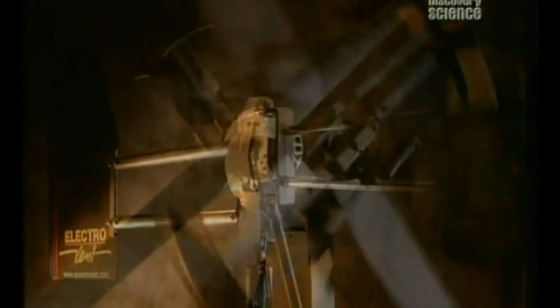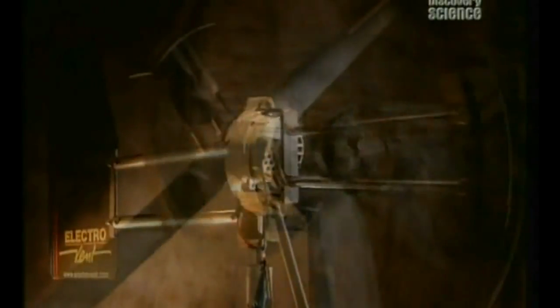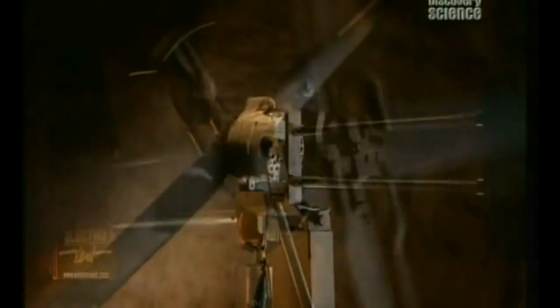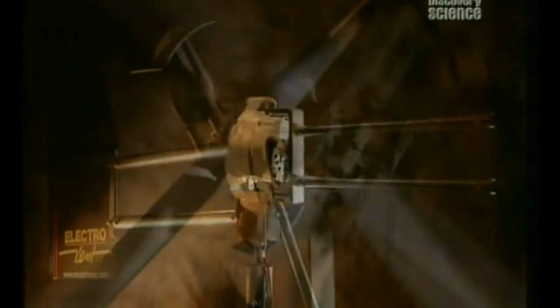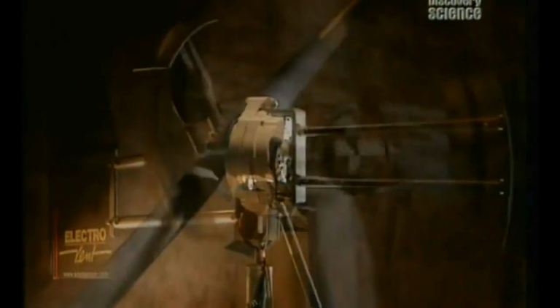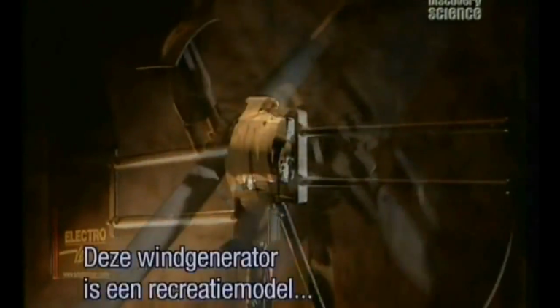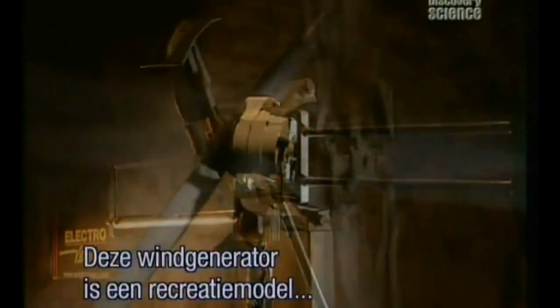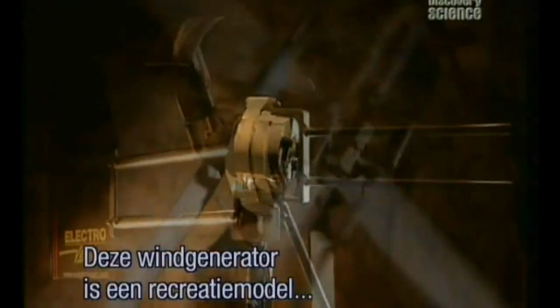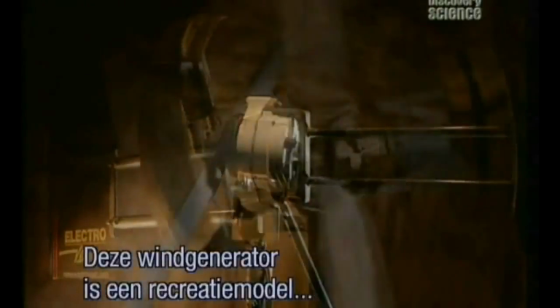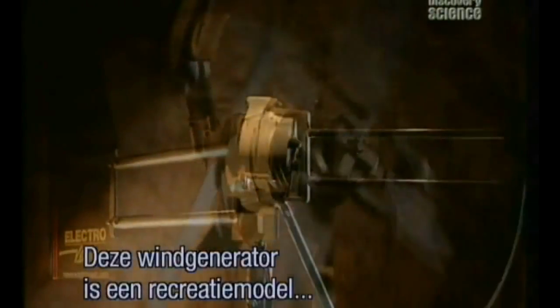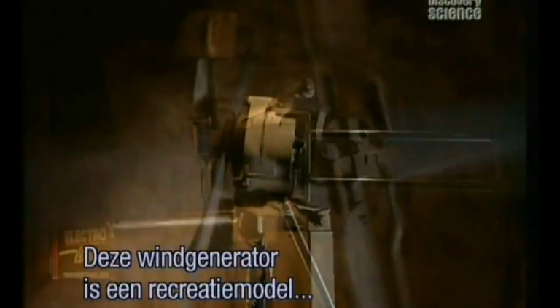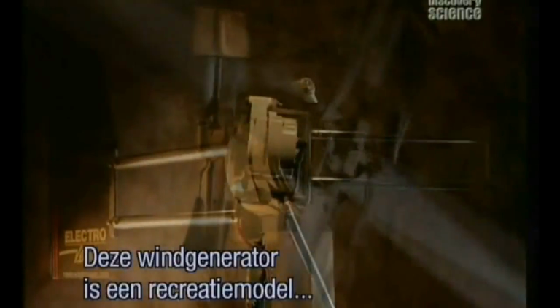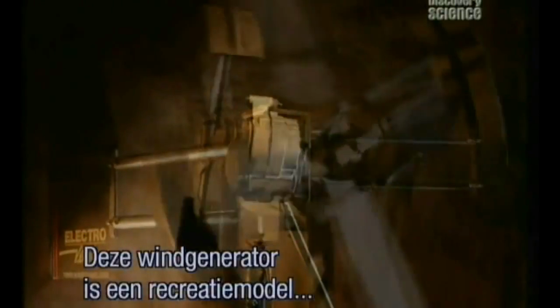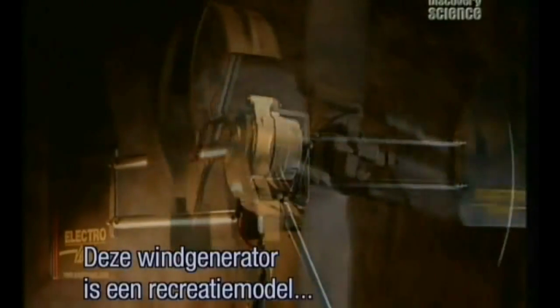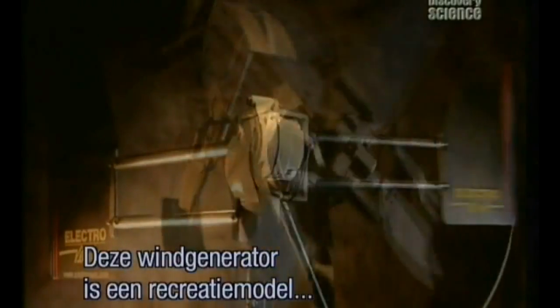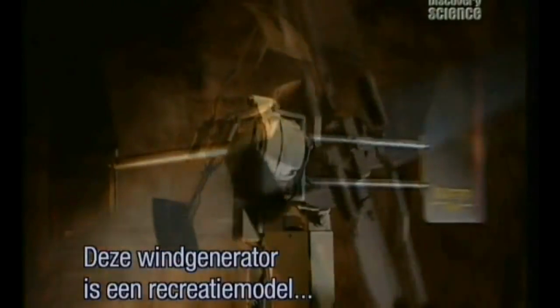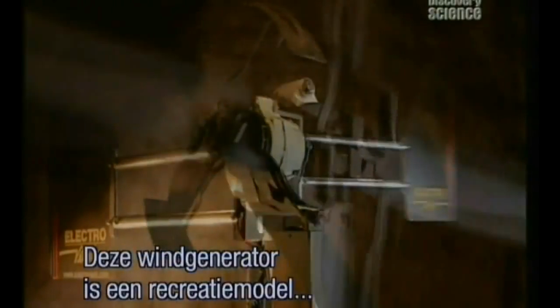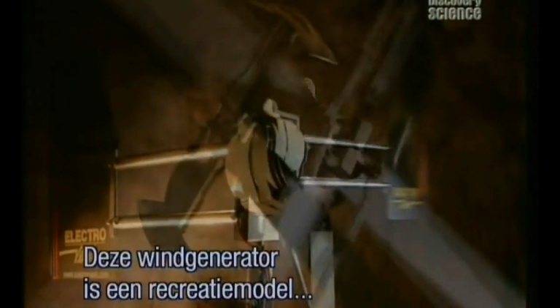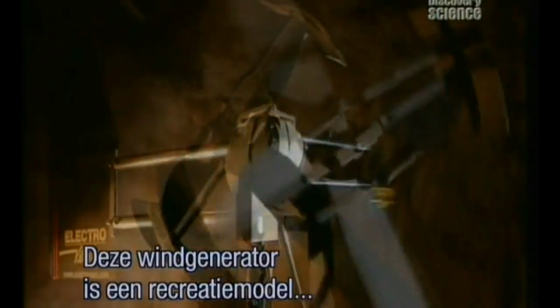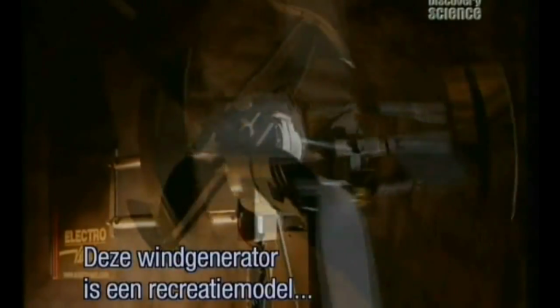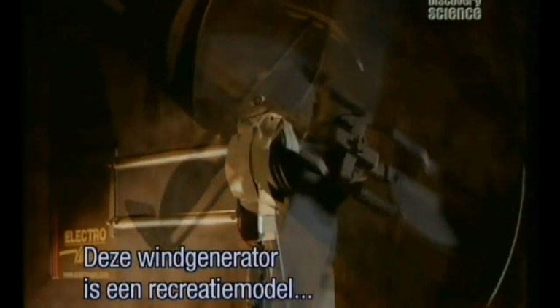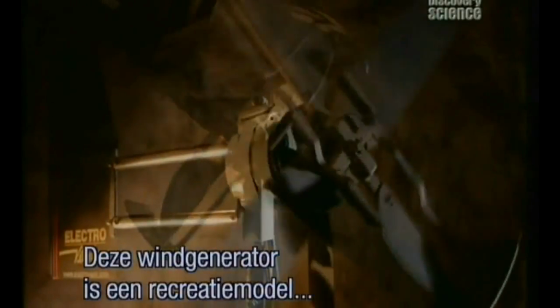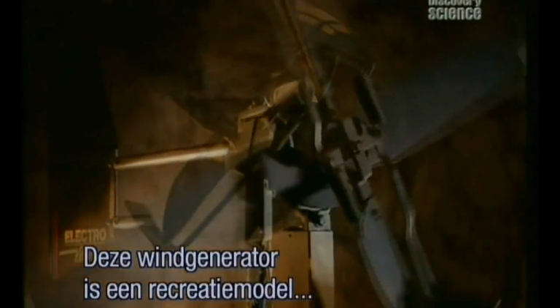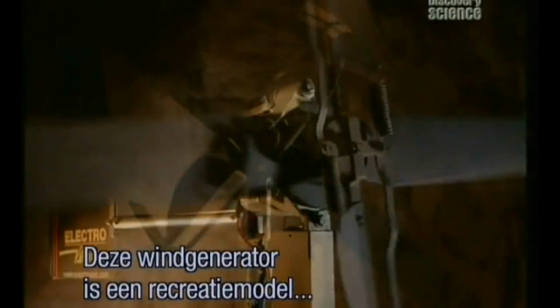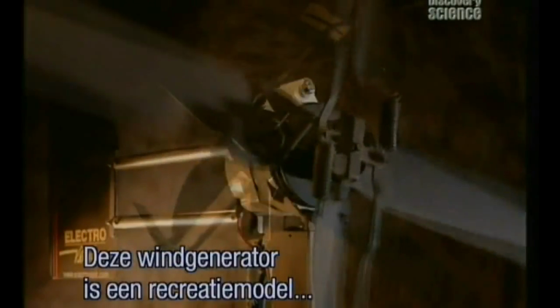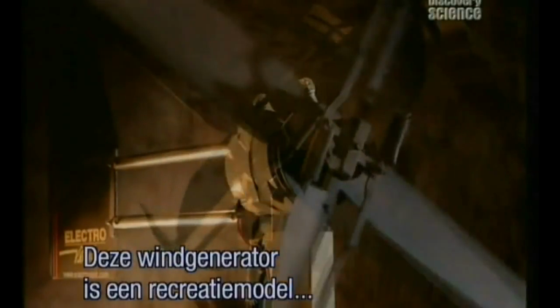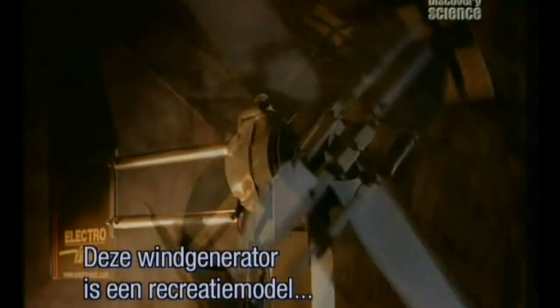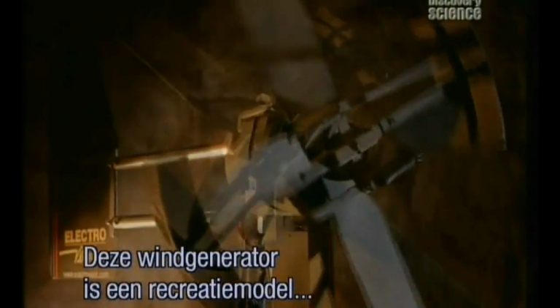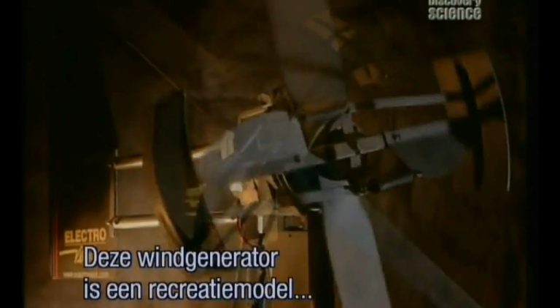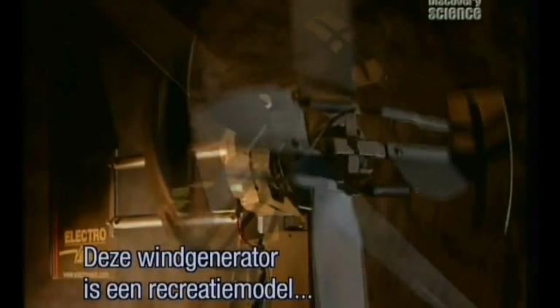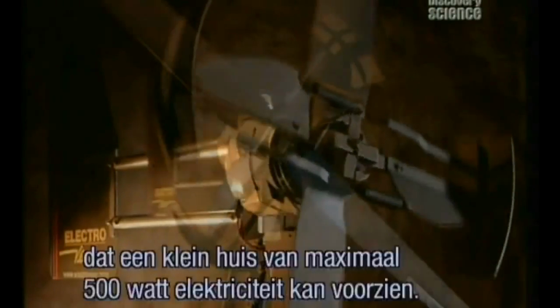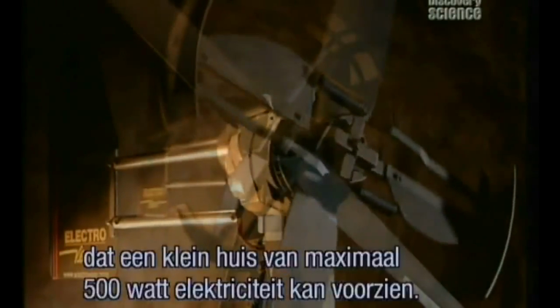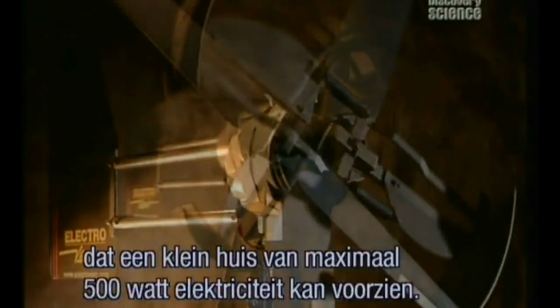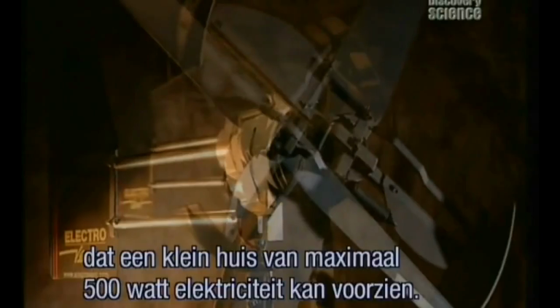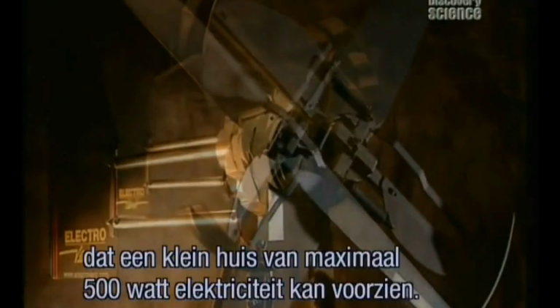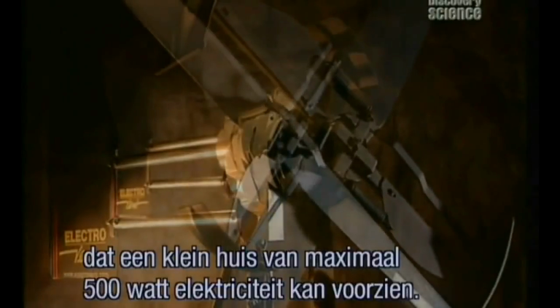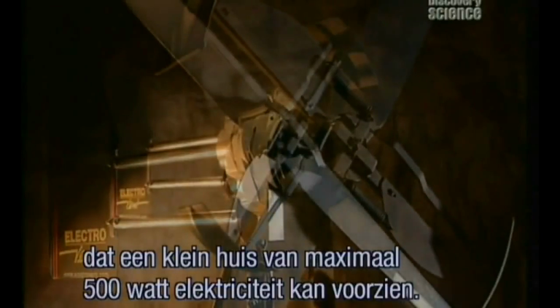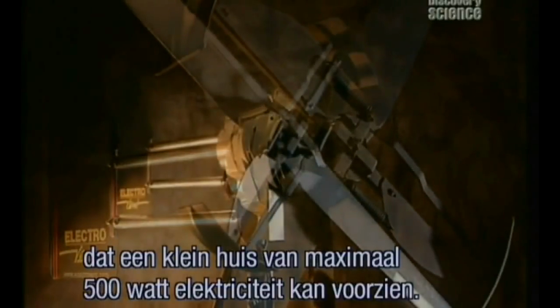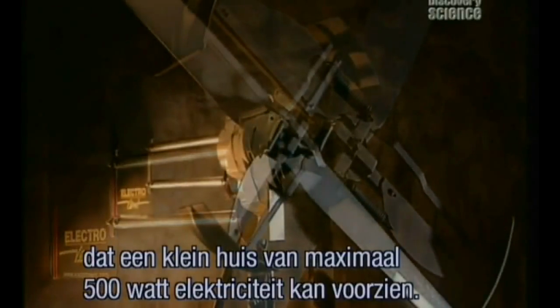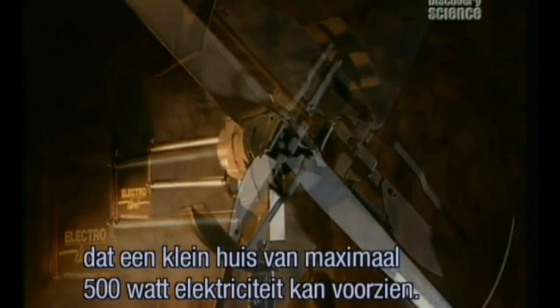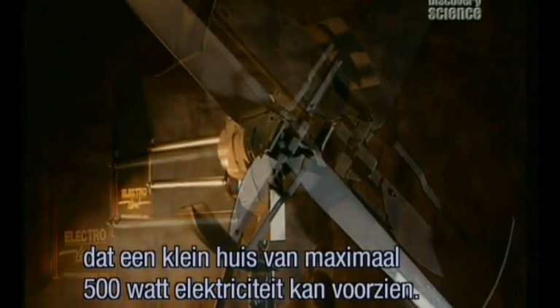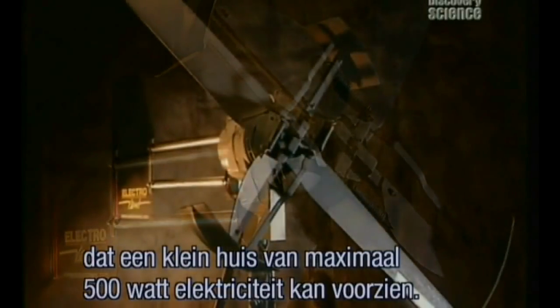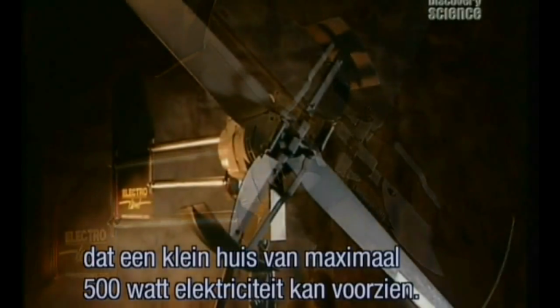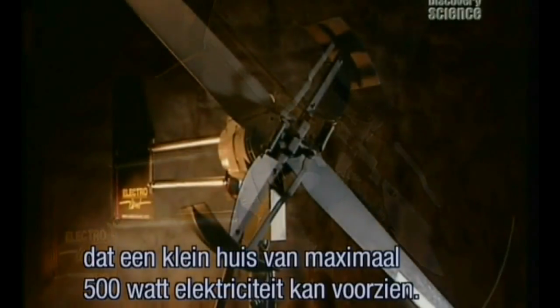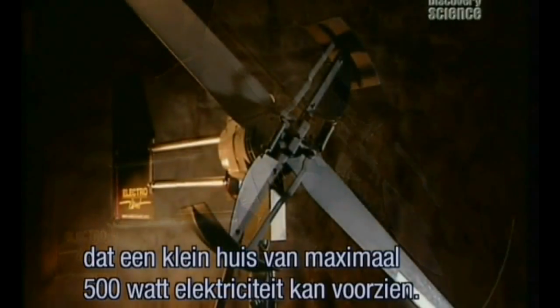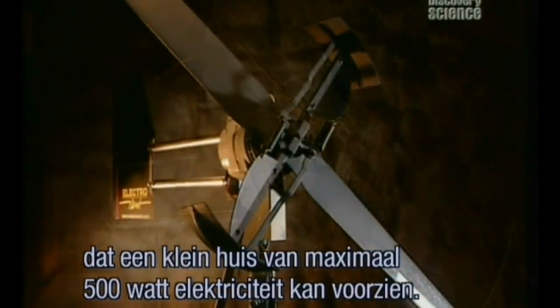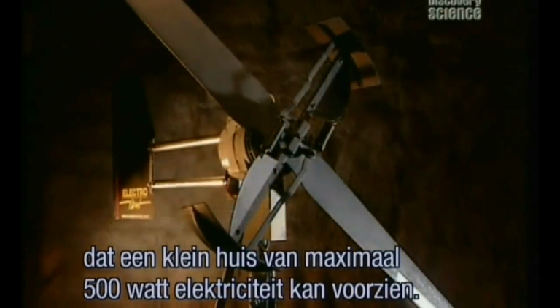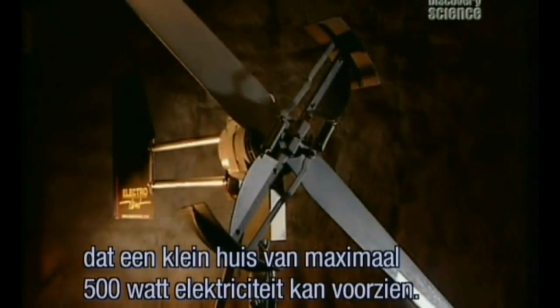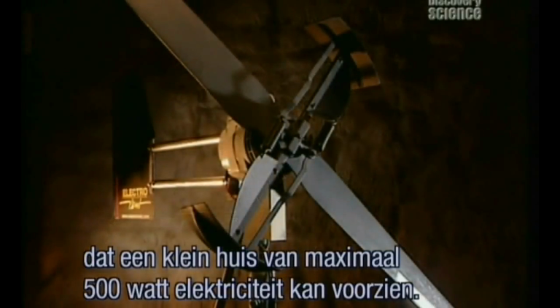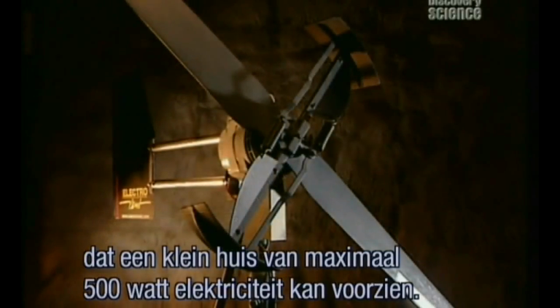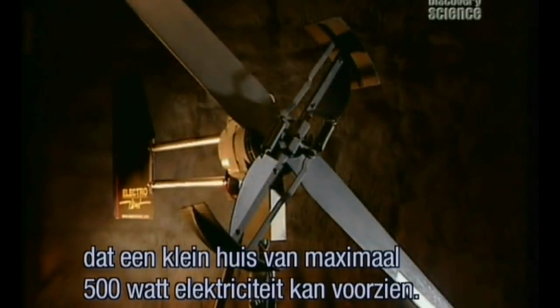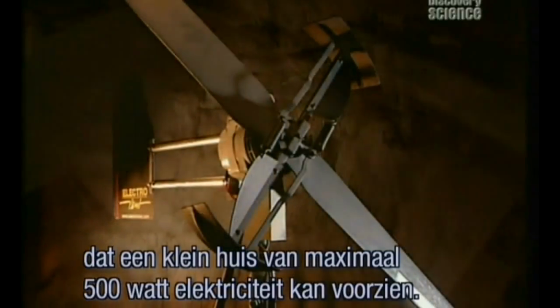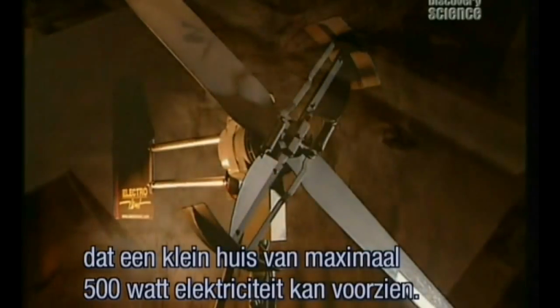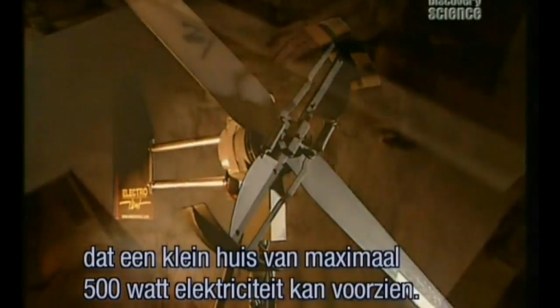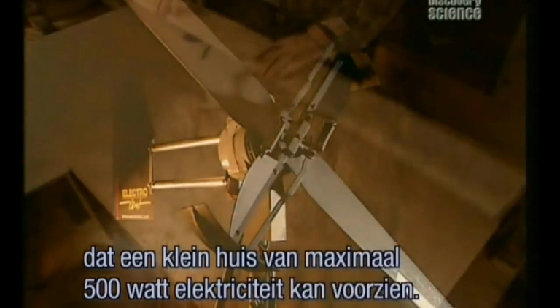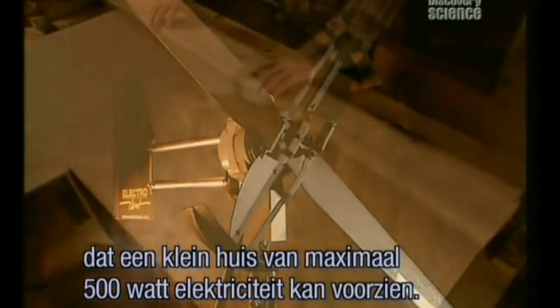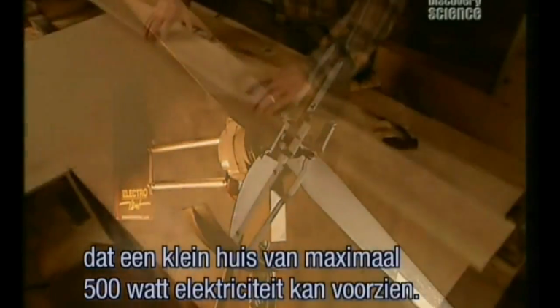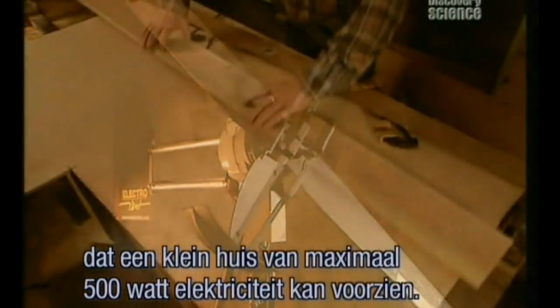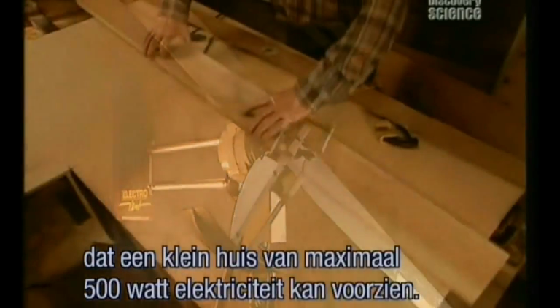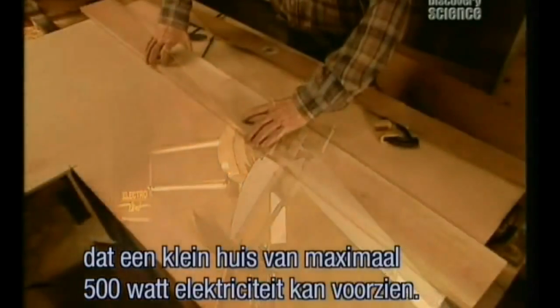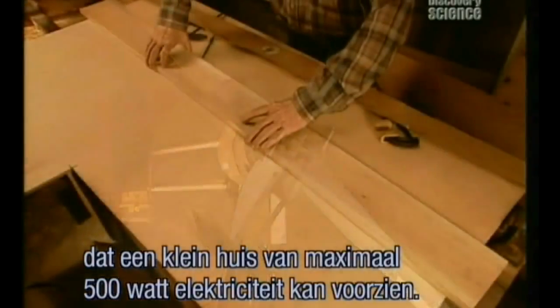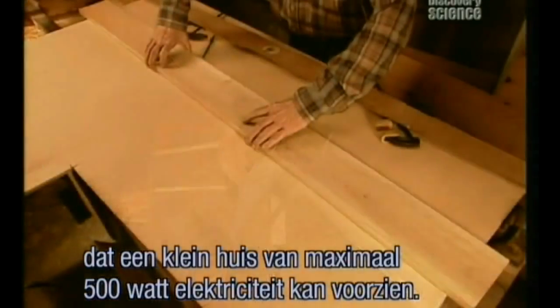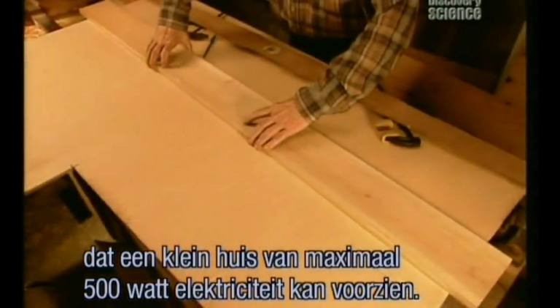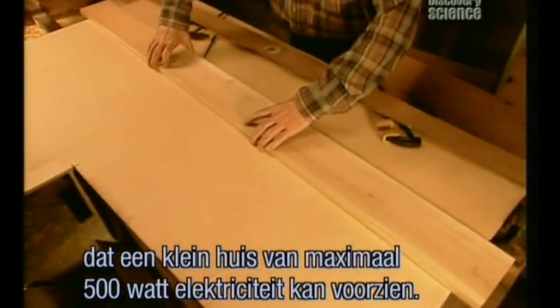This type of wind generator is a recreational model, designed to power a small dwelling with up to 500 watts of electricity.